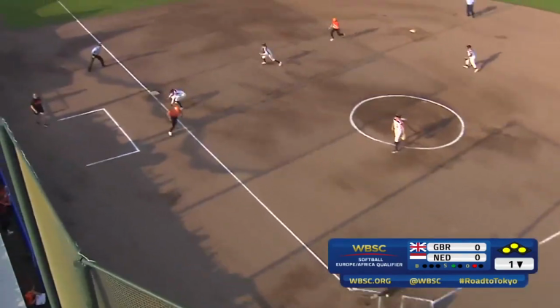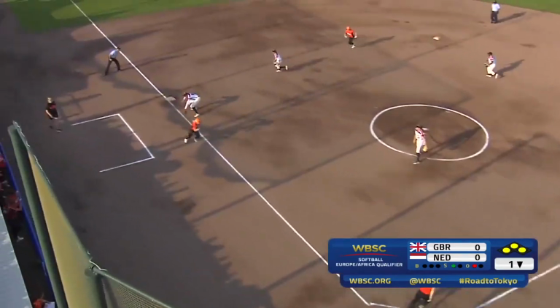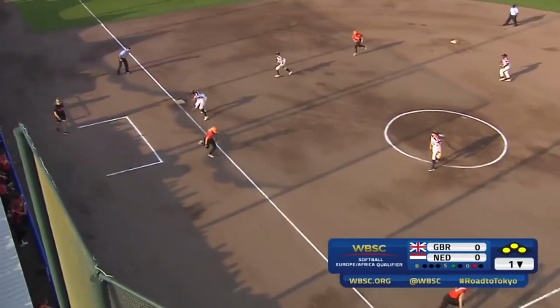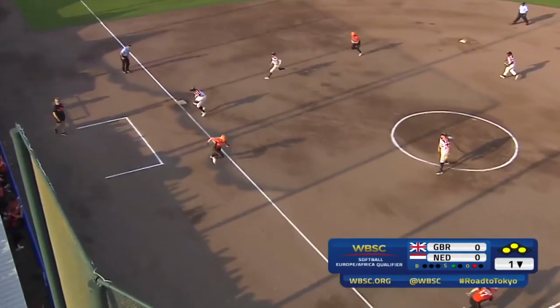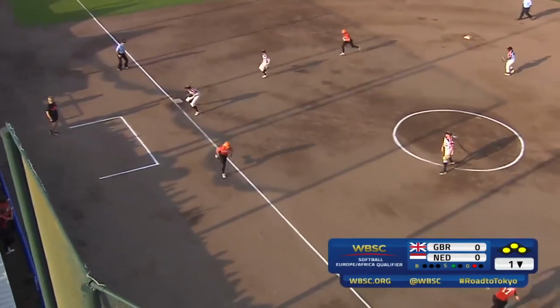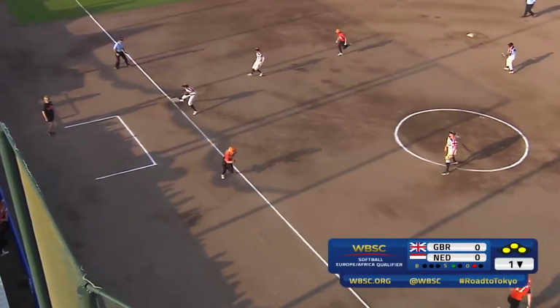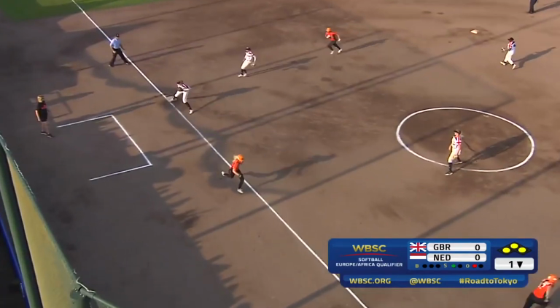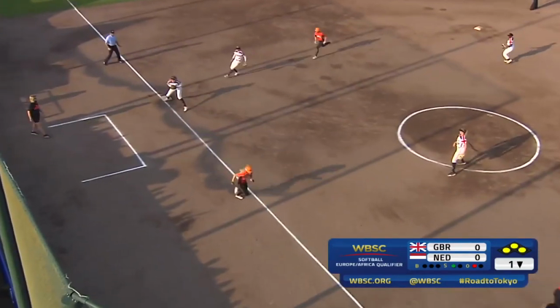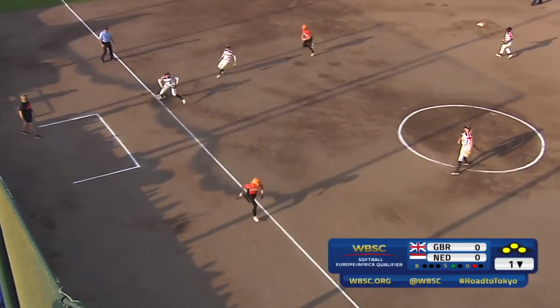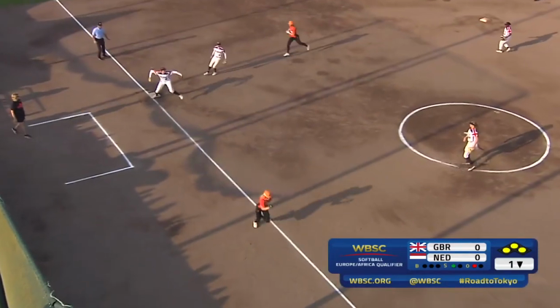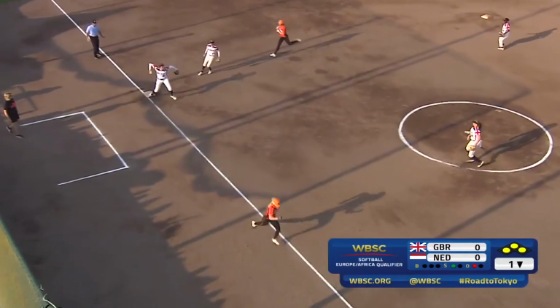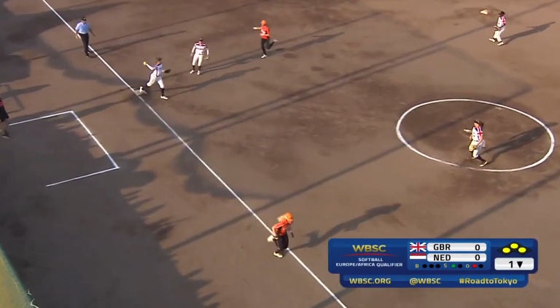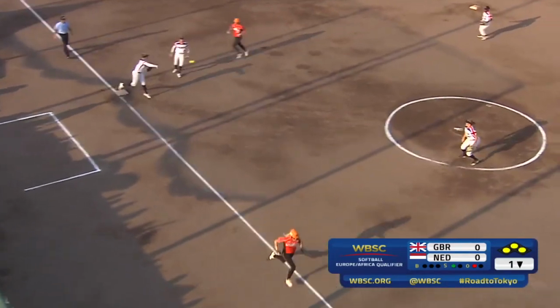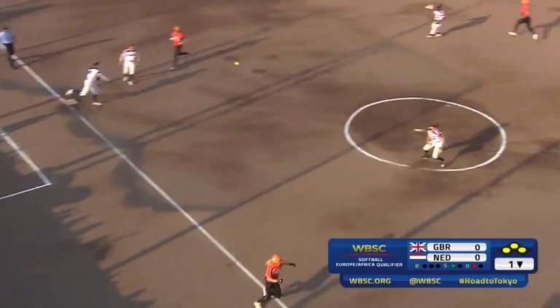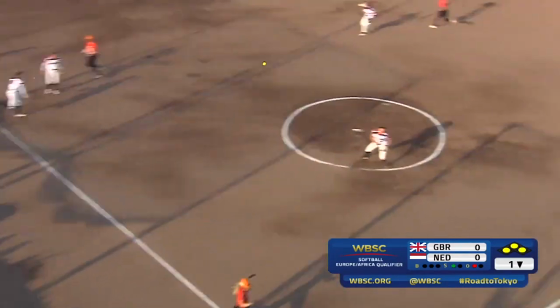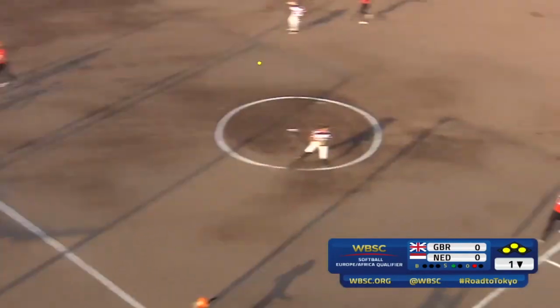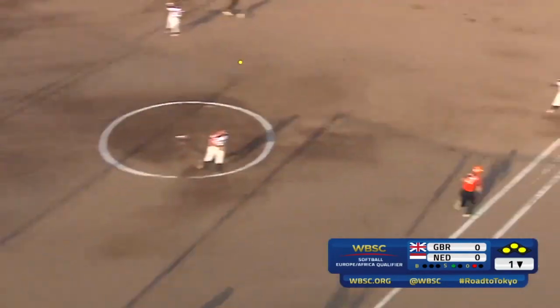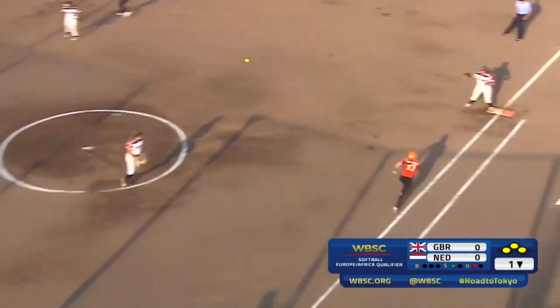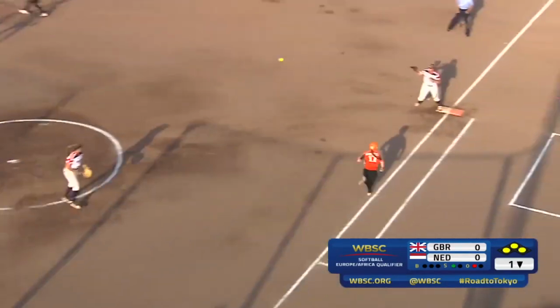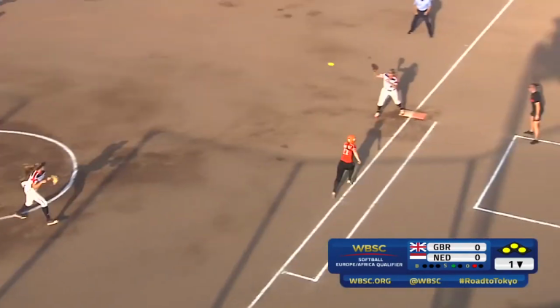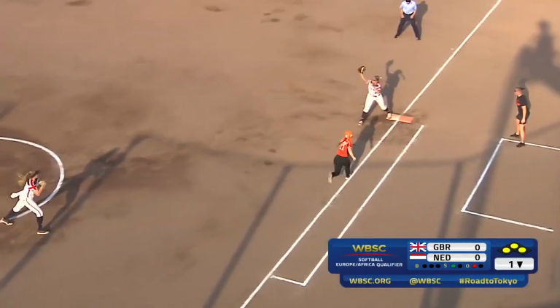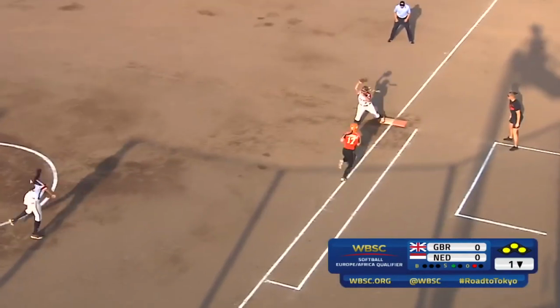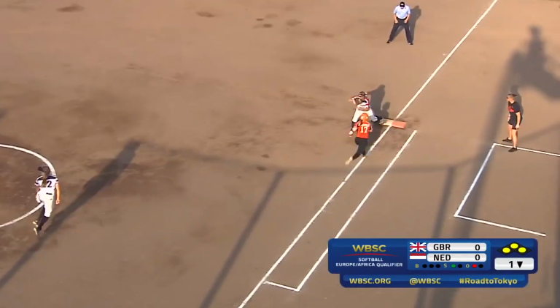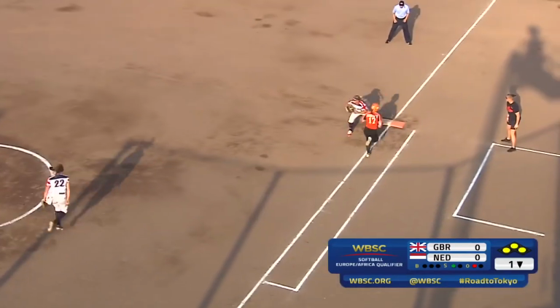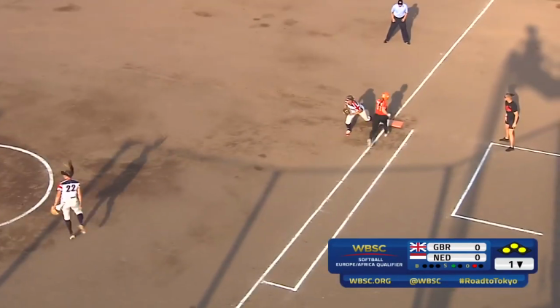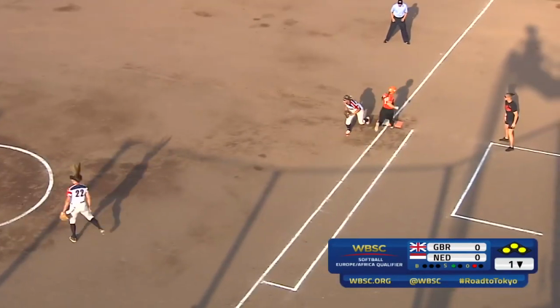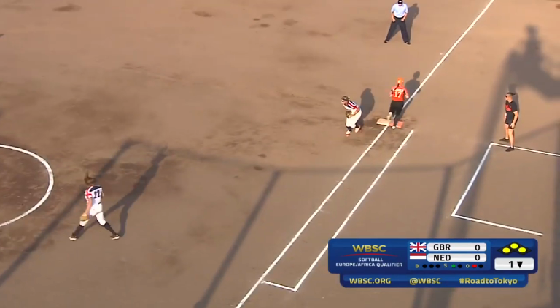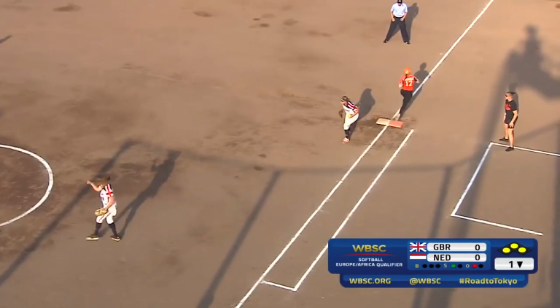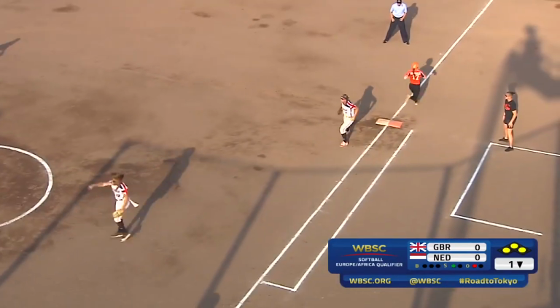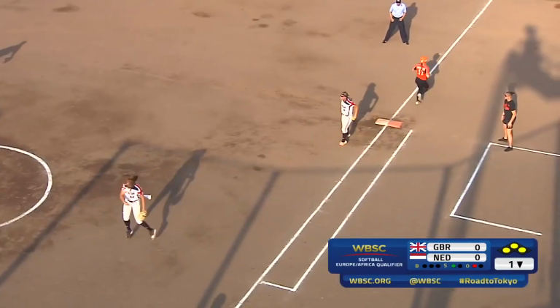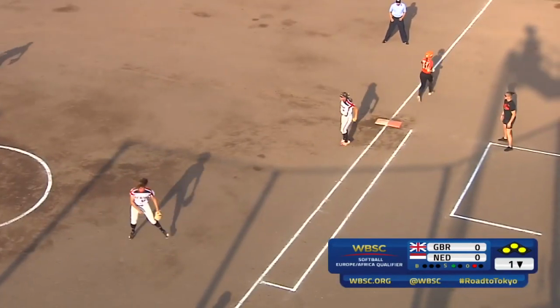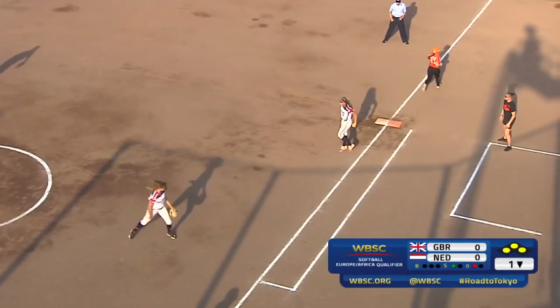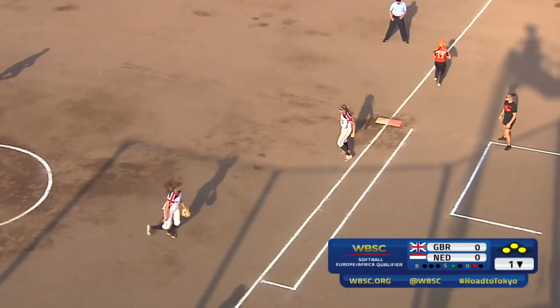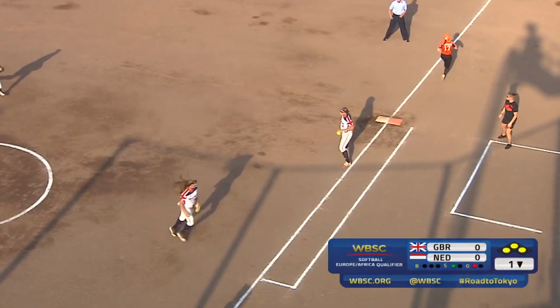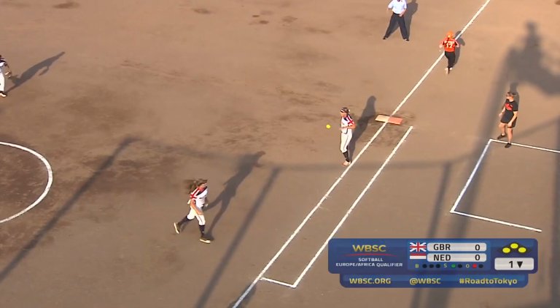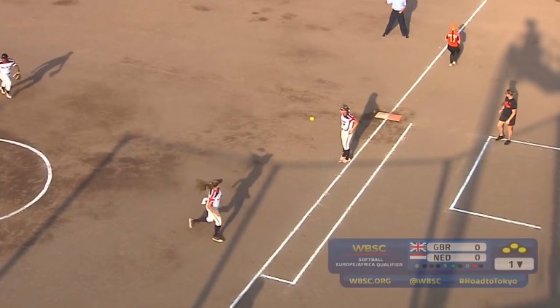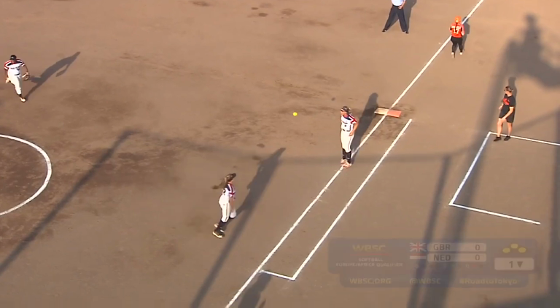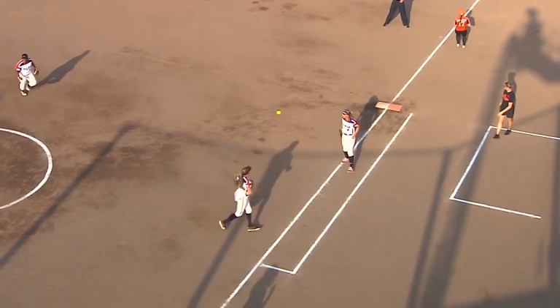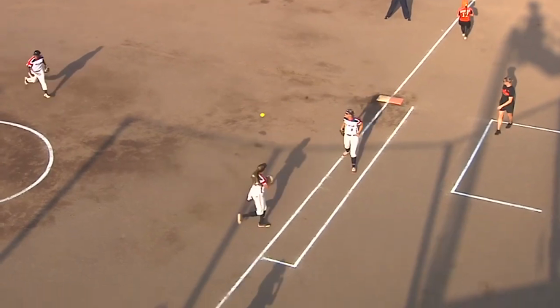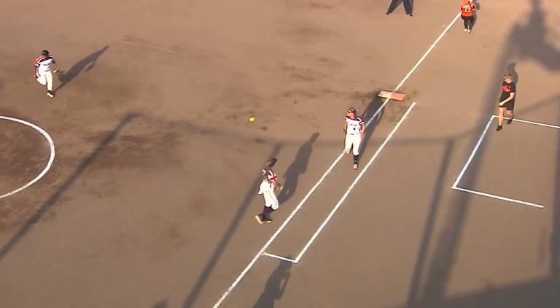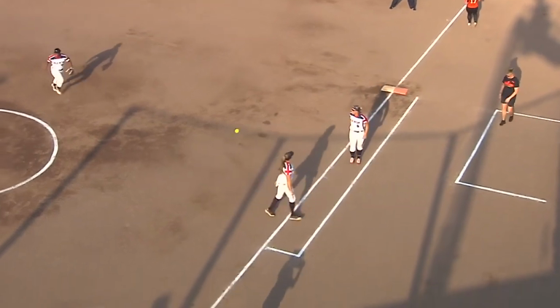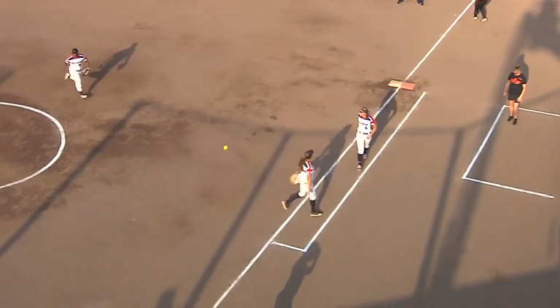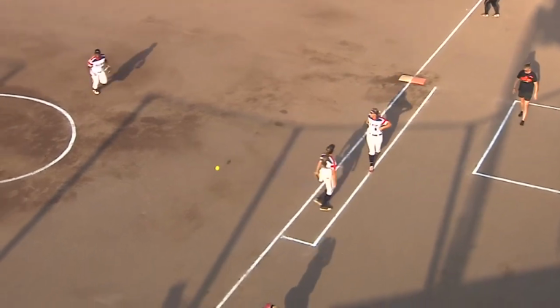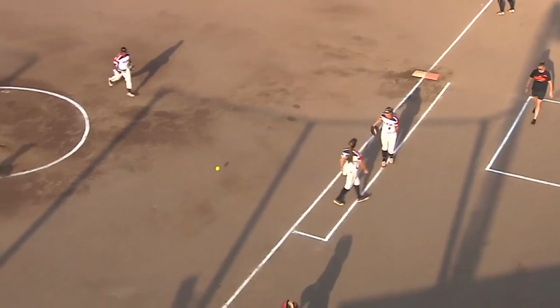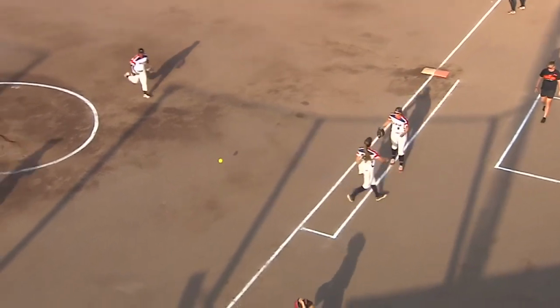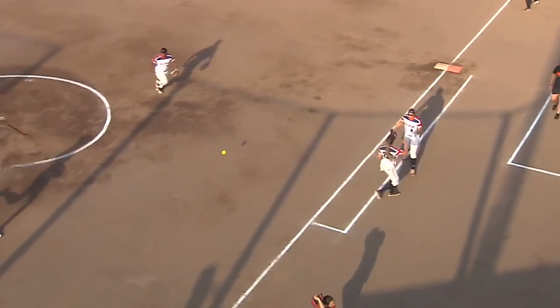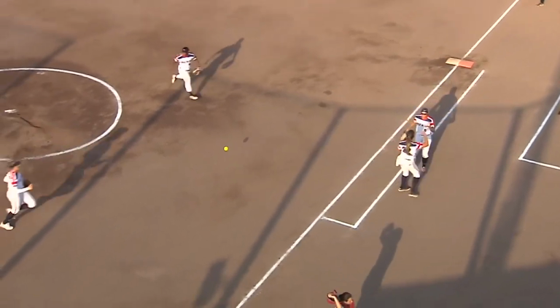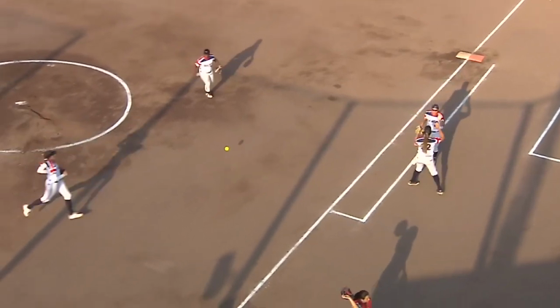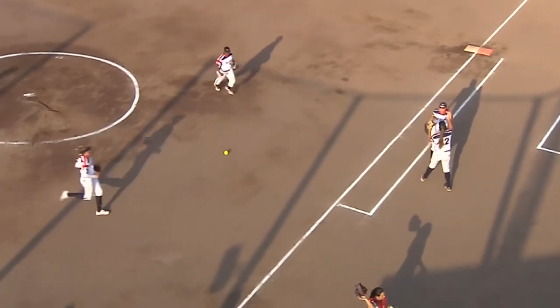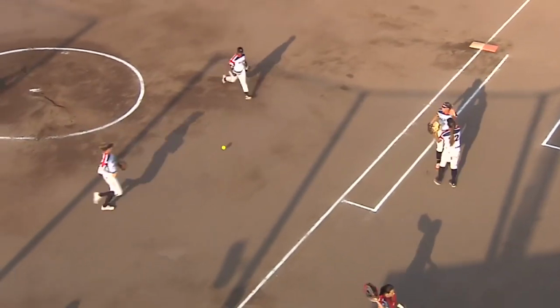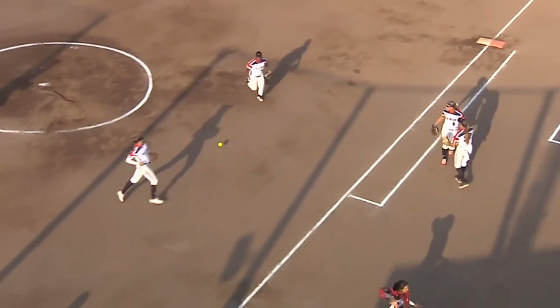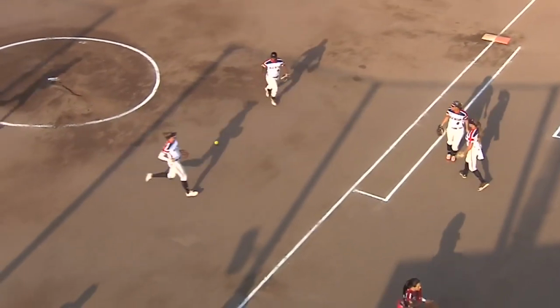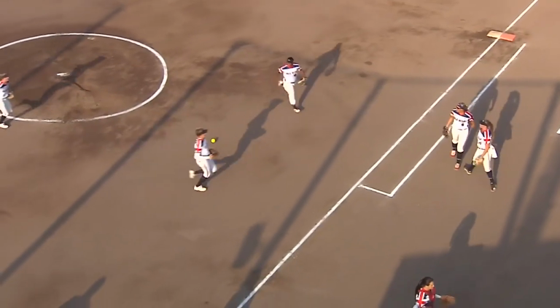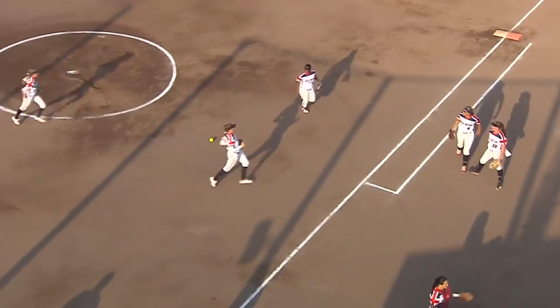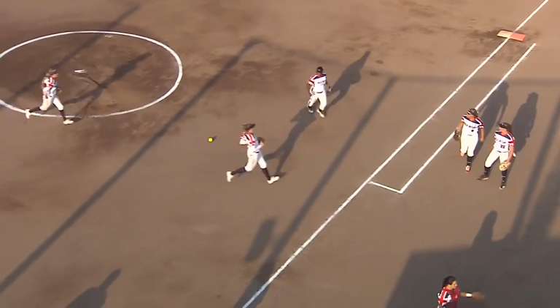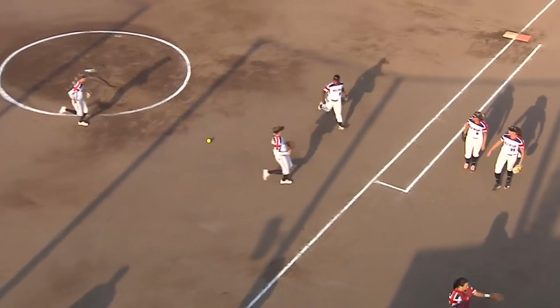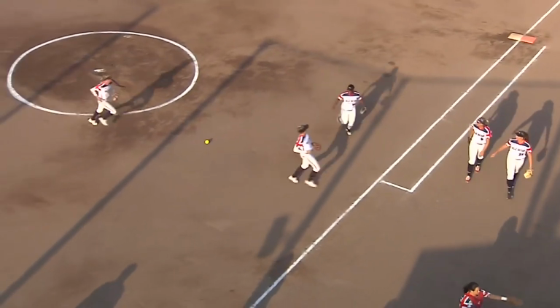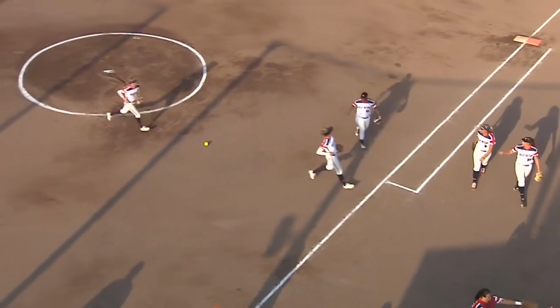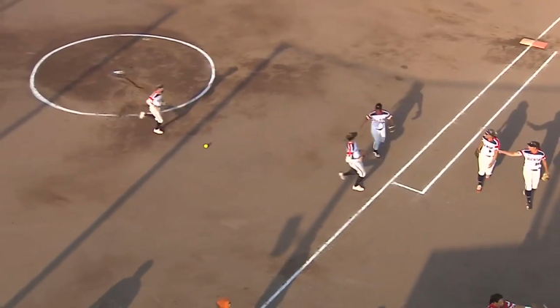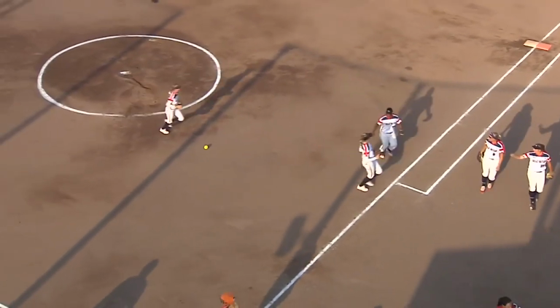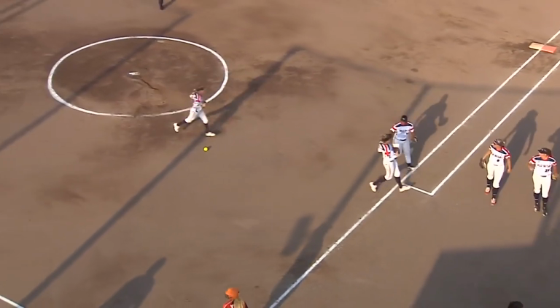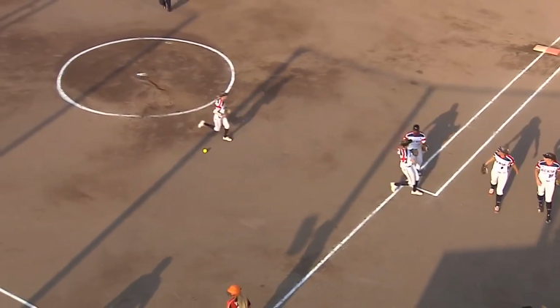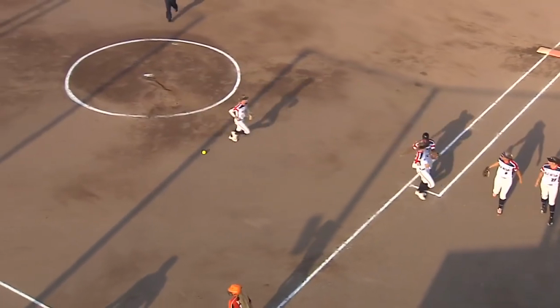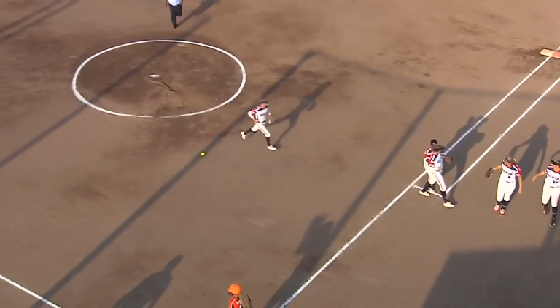There it is, she swings at it. Oh, beautiful — a double play, the five and five-three double play.